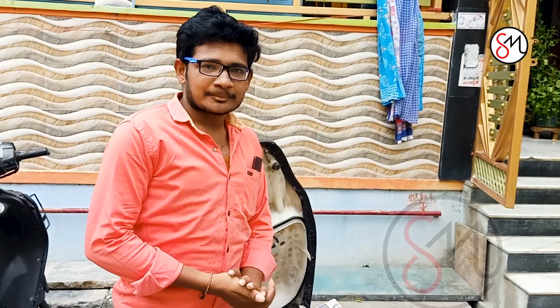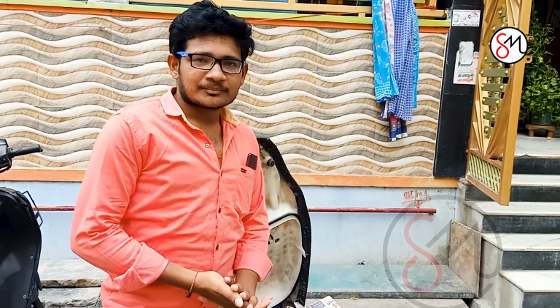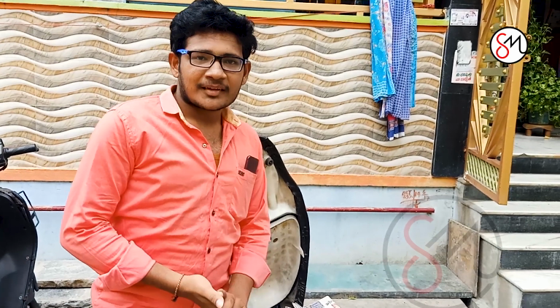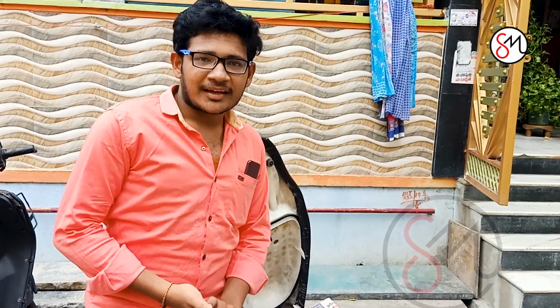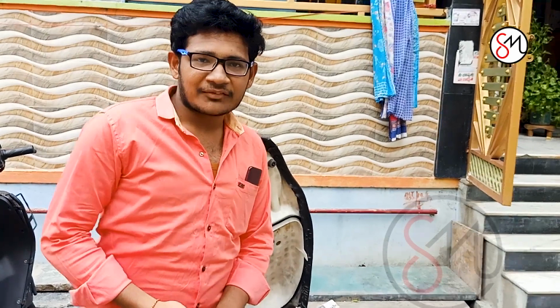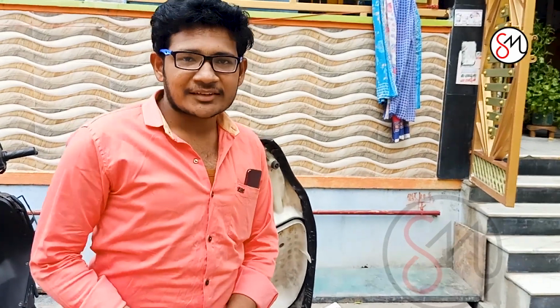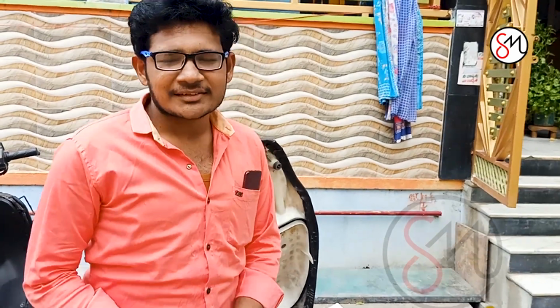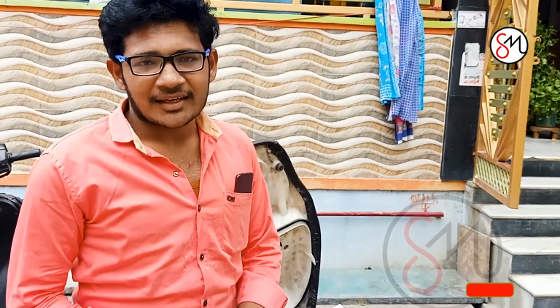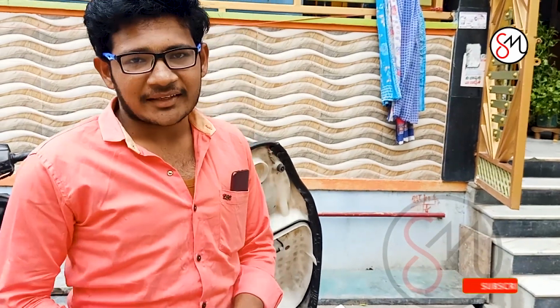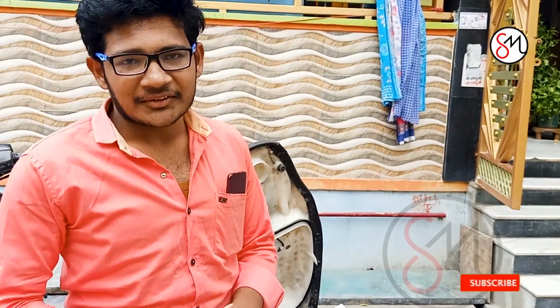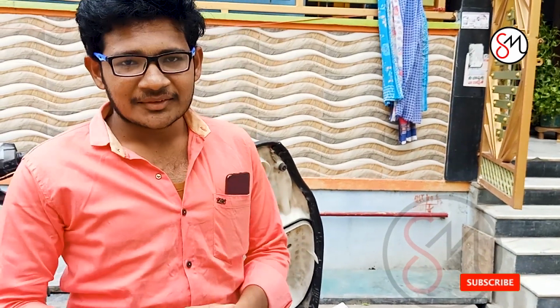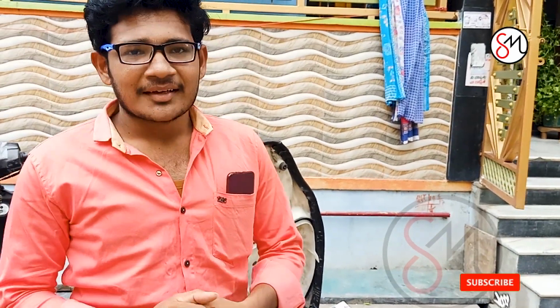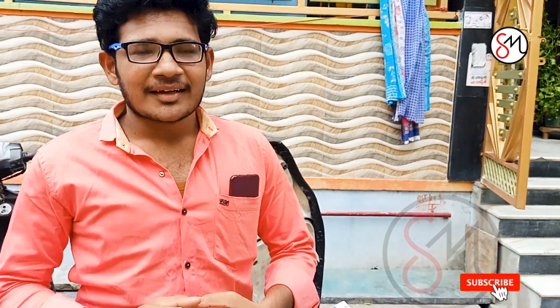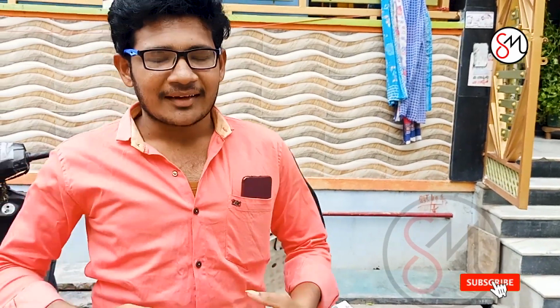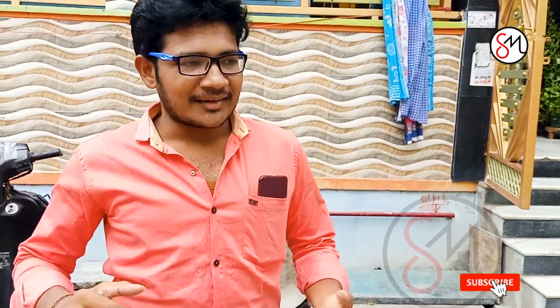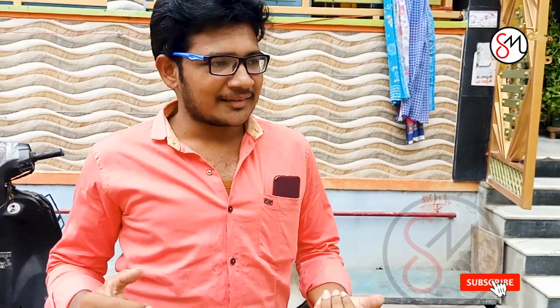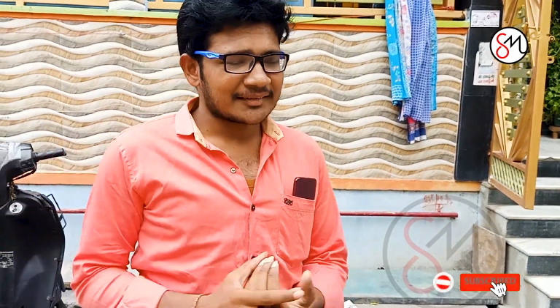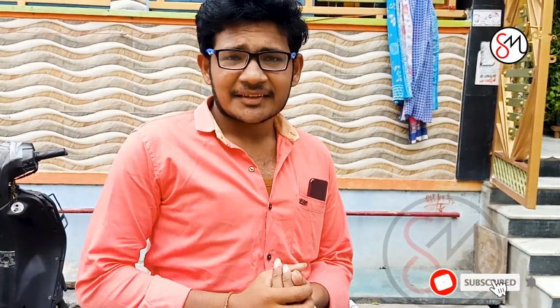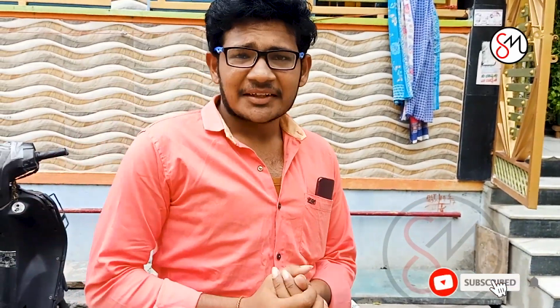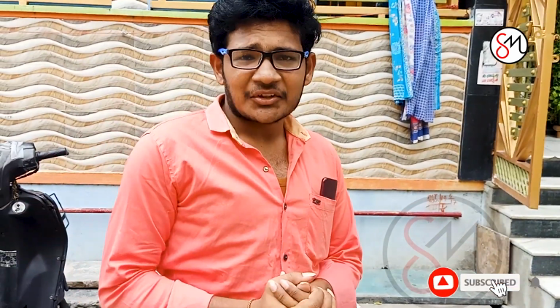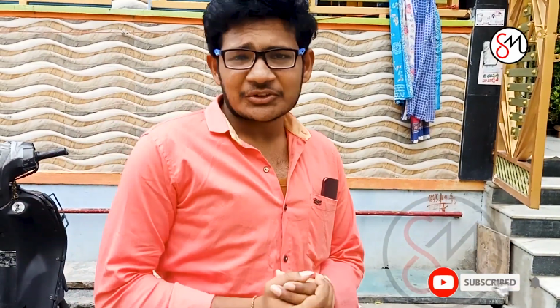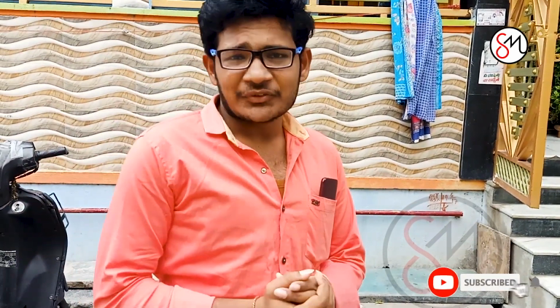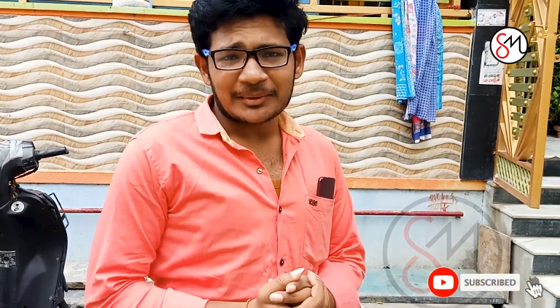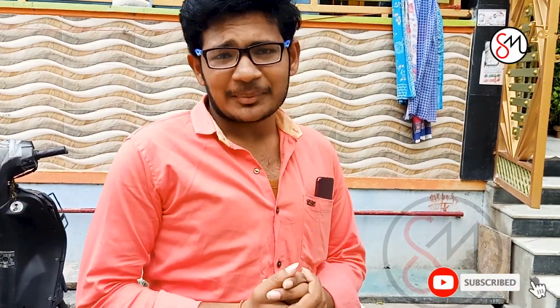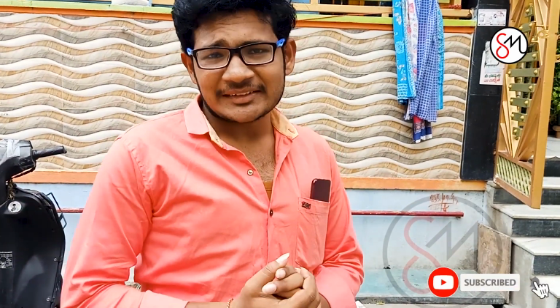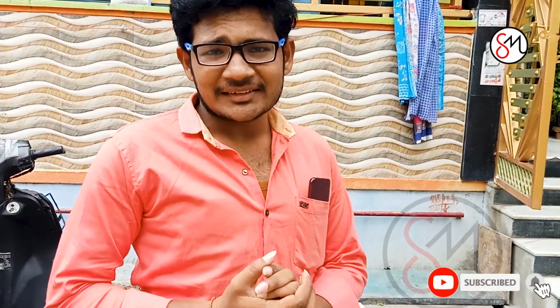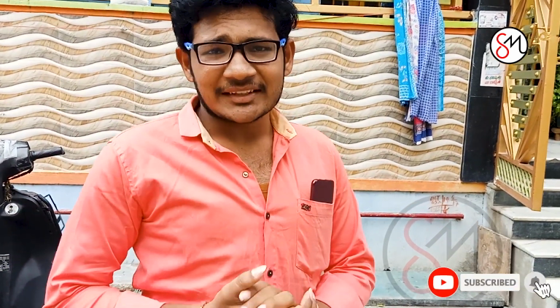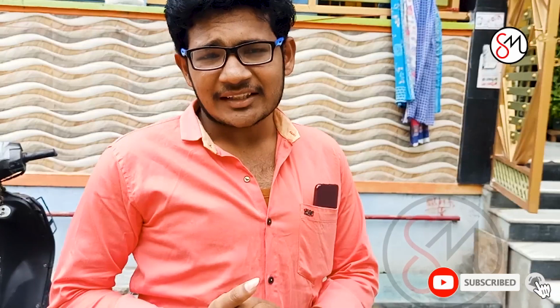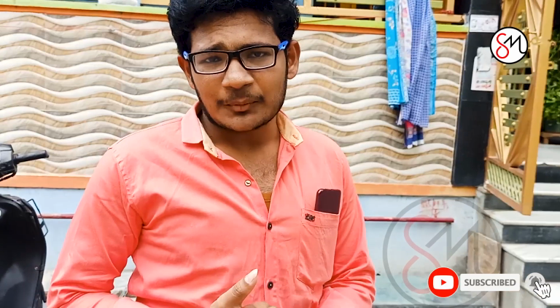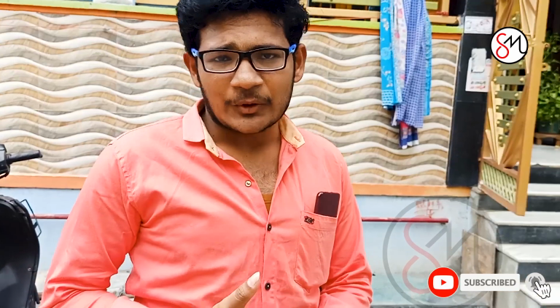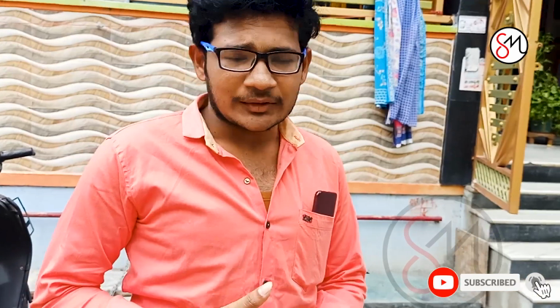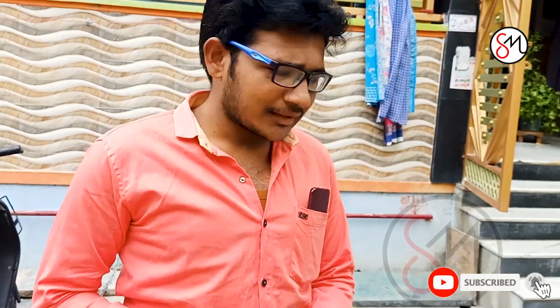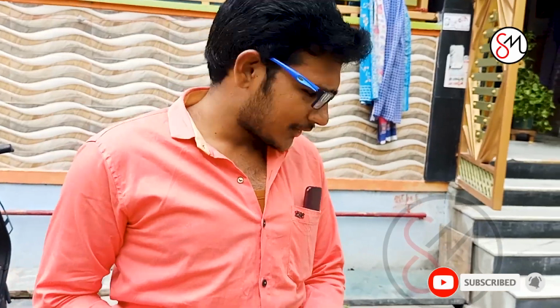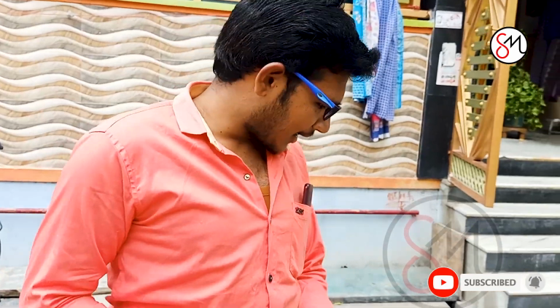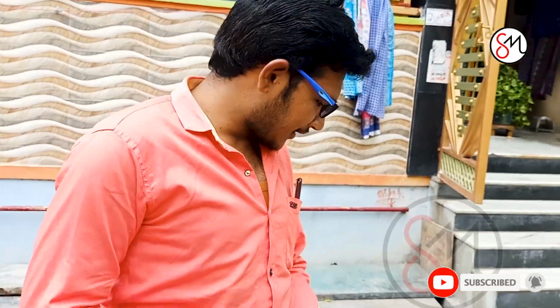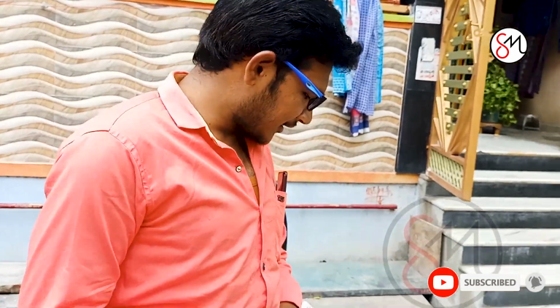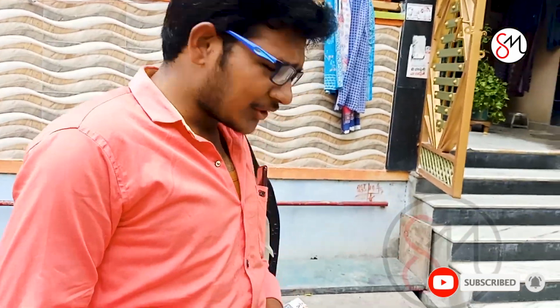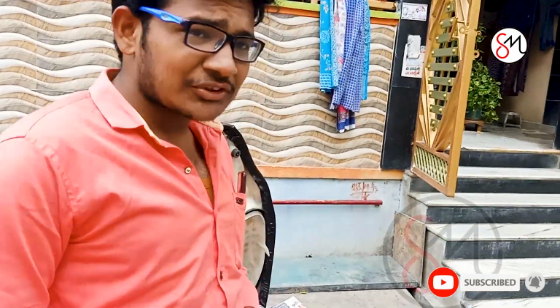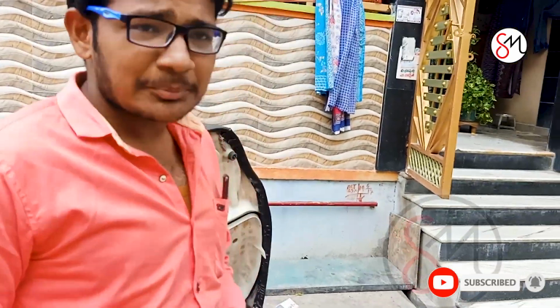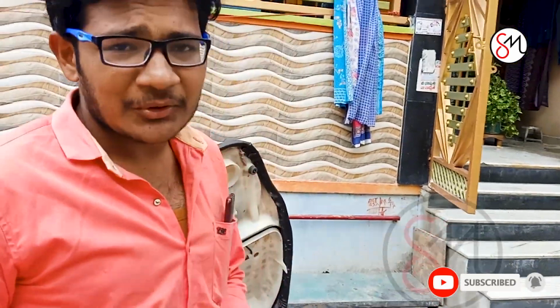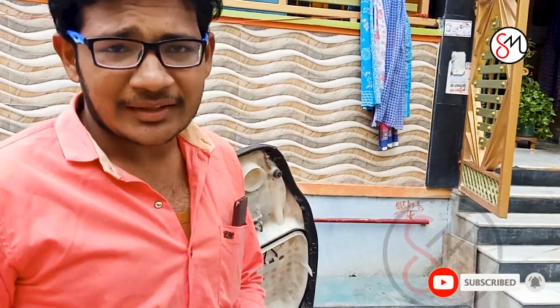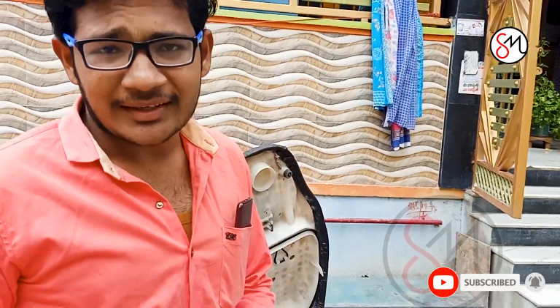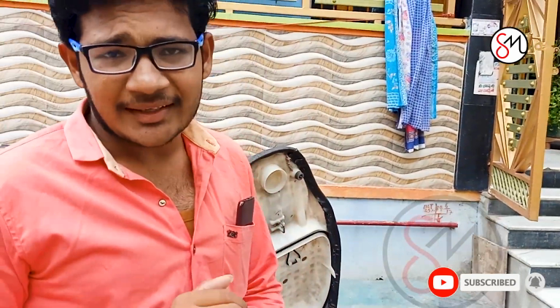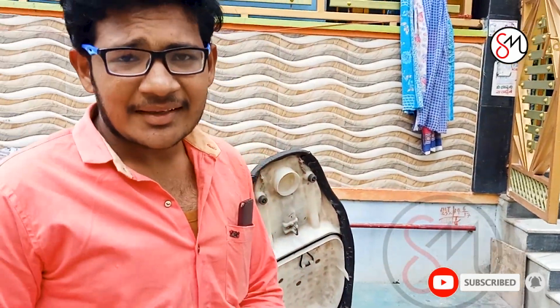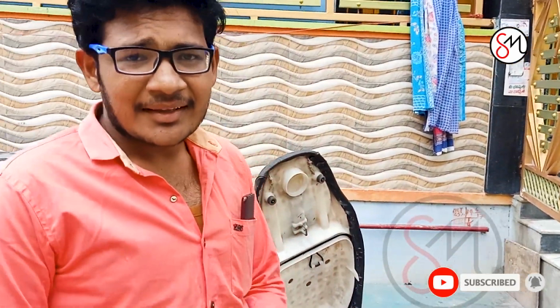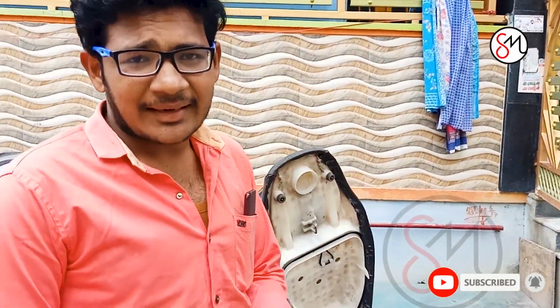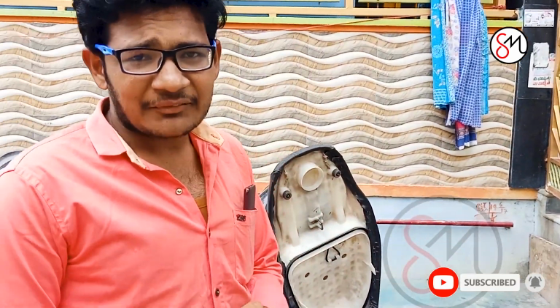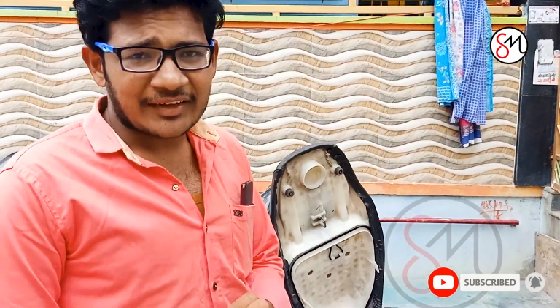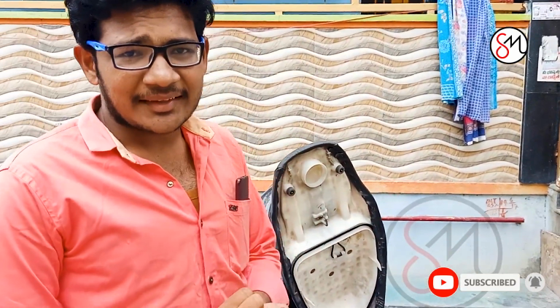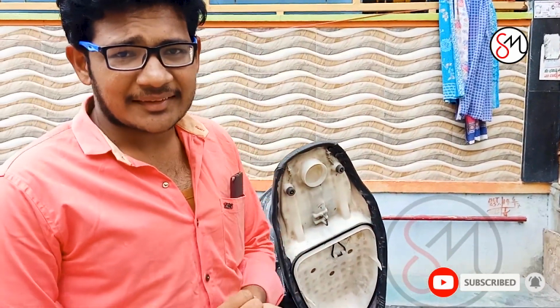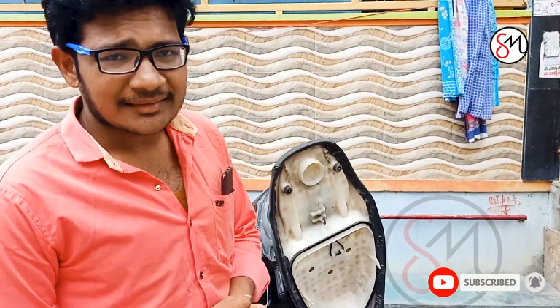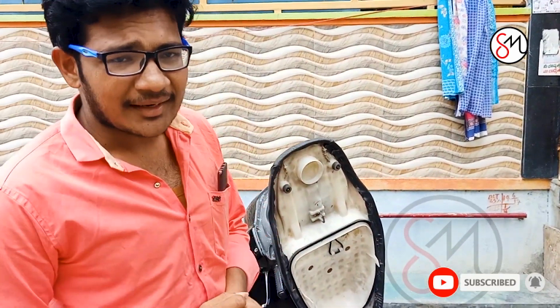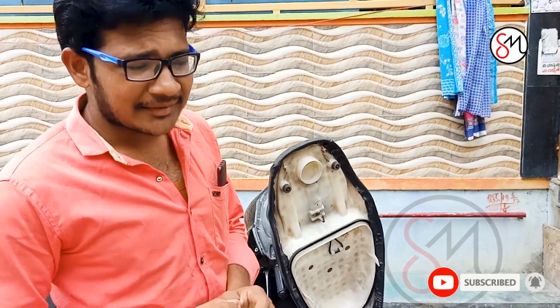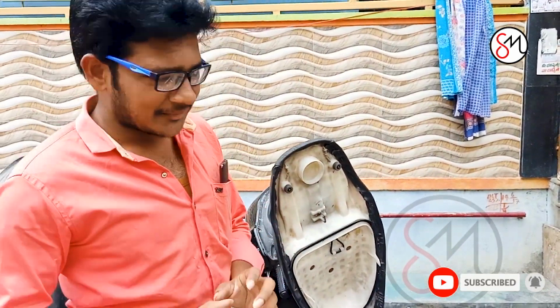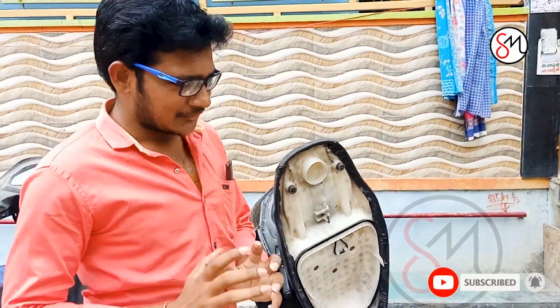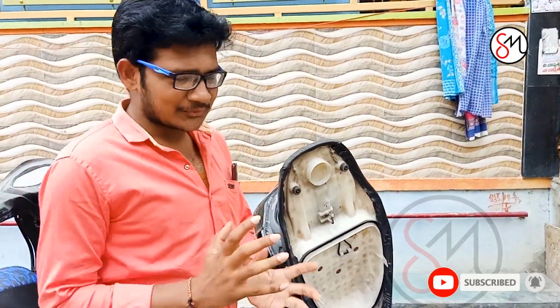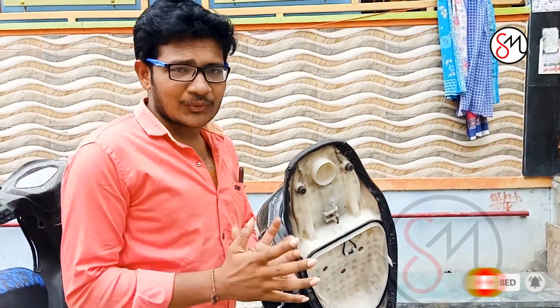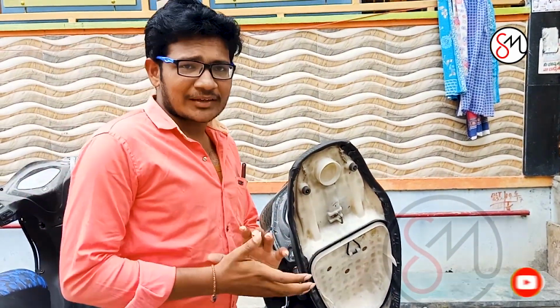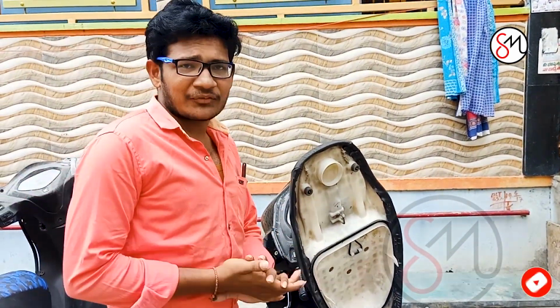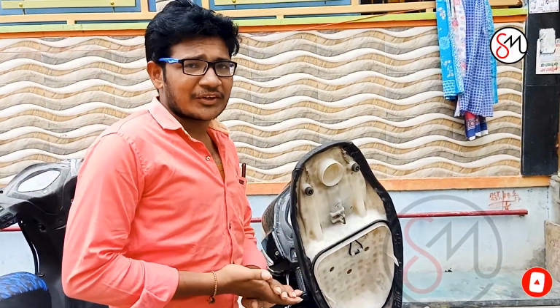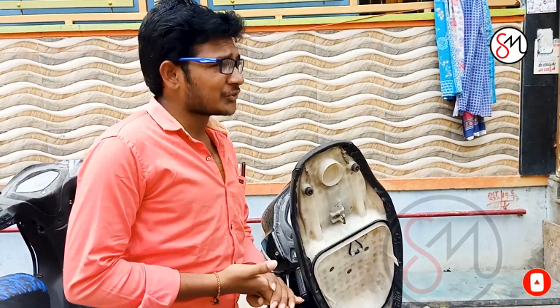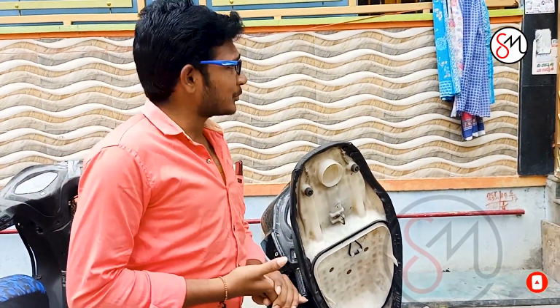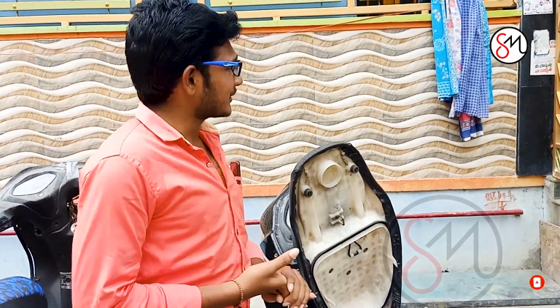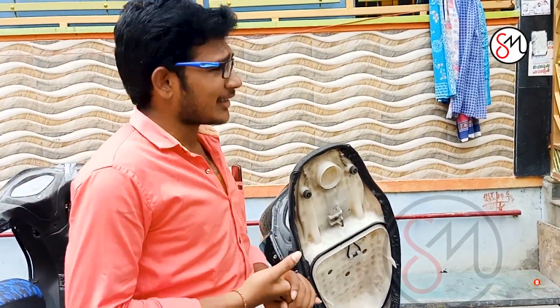Hi friends! Today is a very pleasant day. Today I am going to show a life hack.